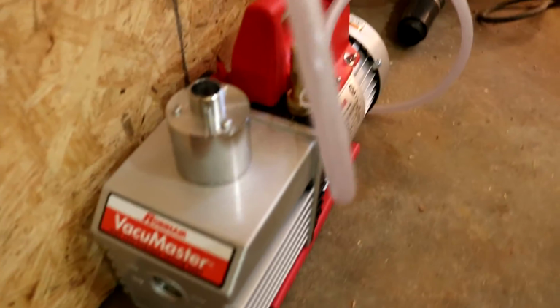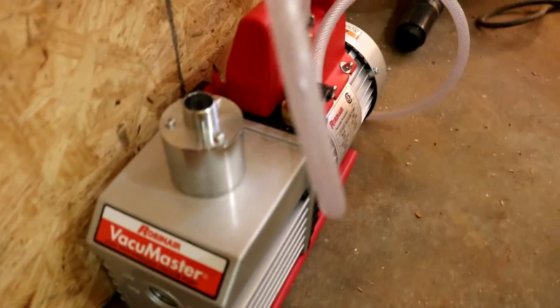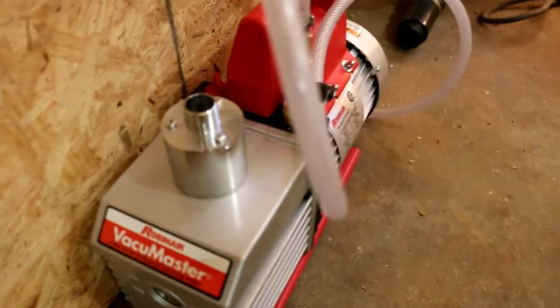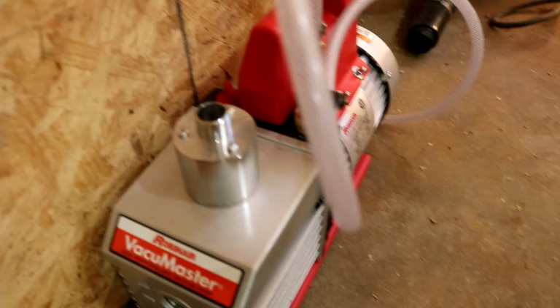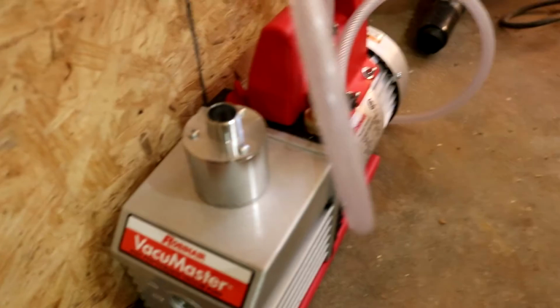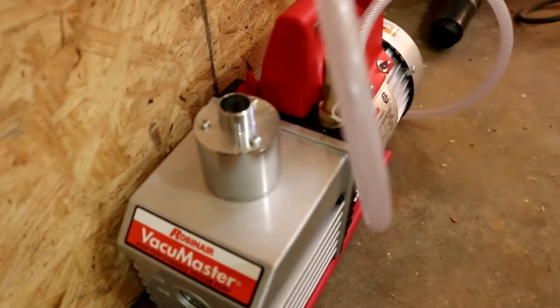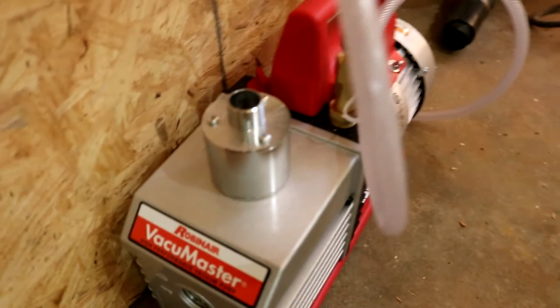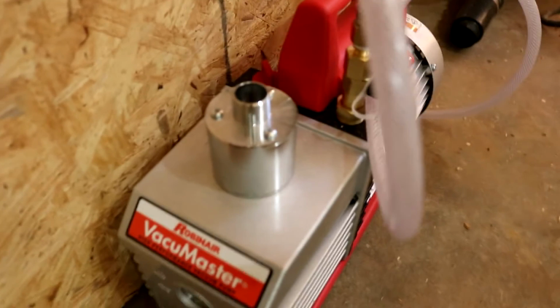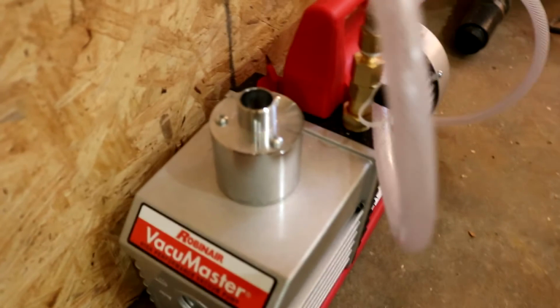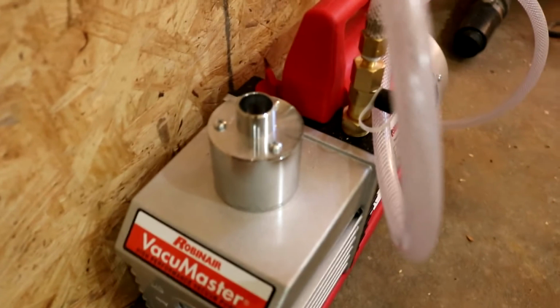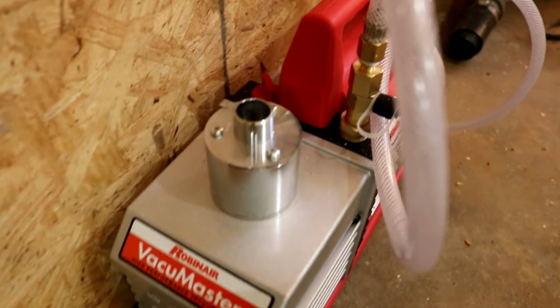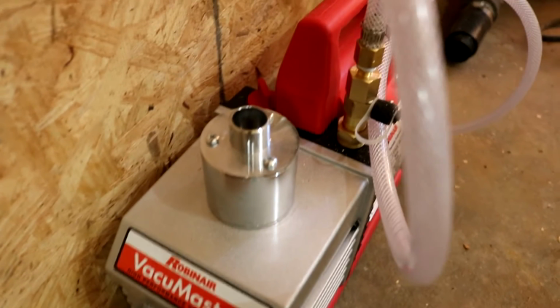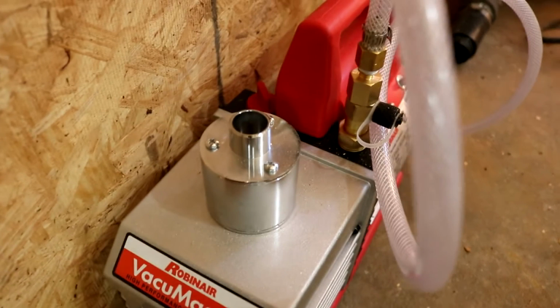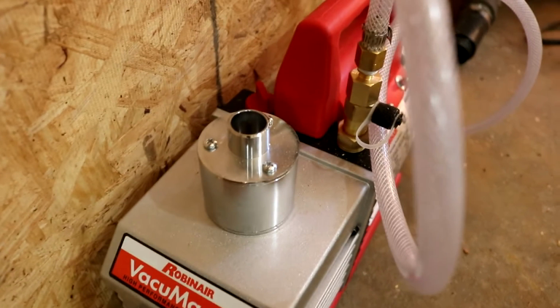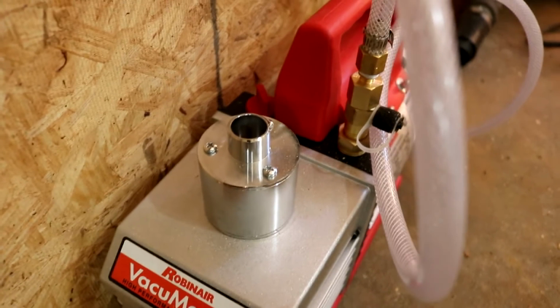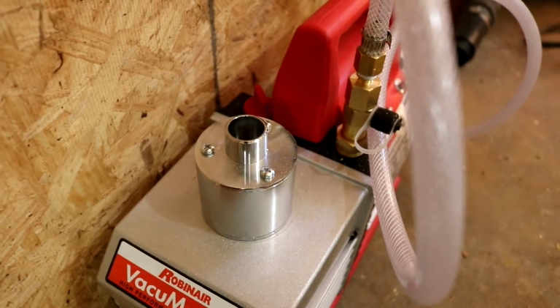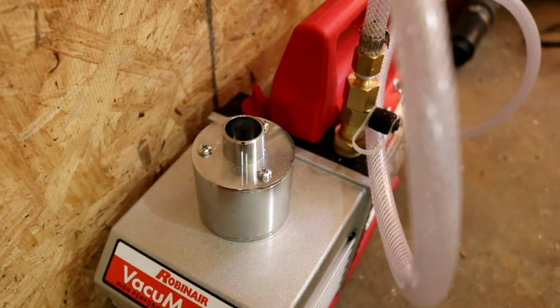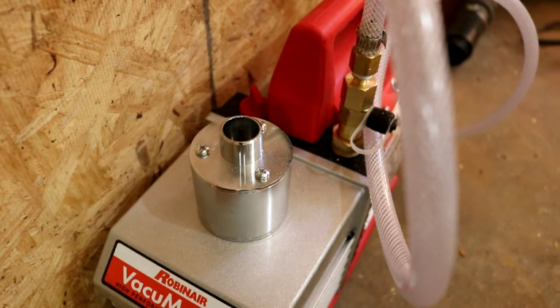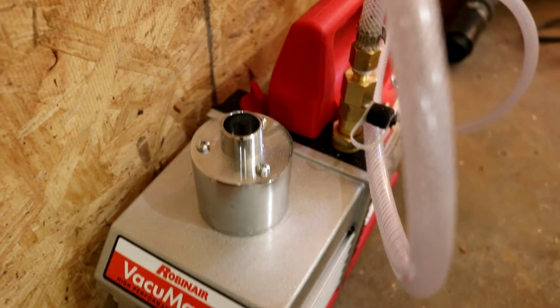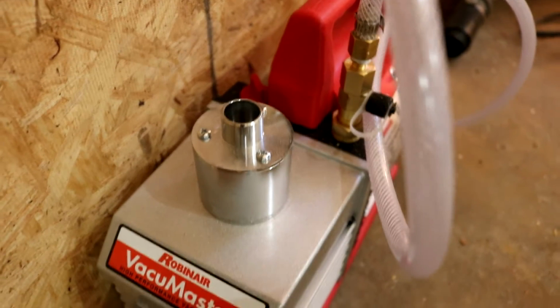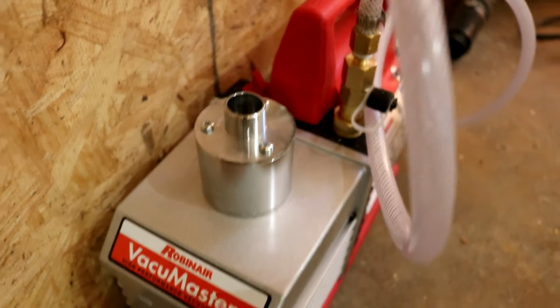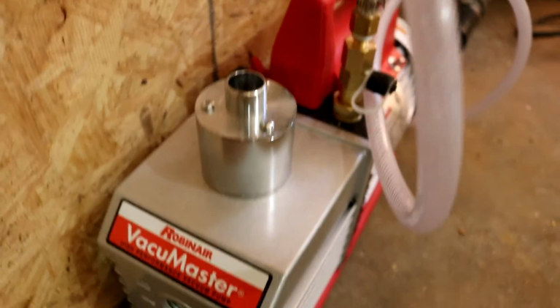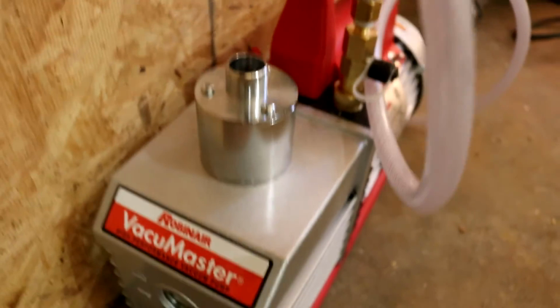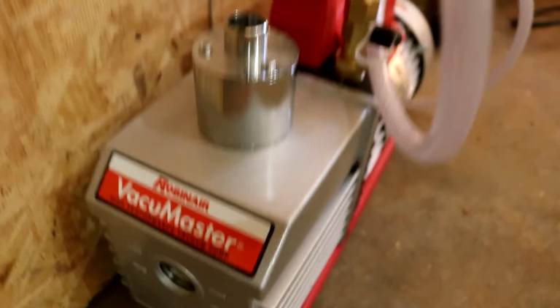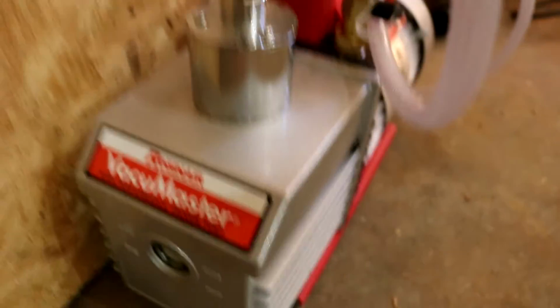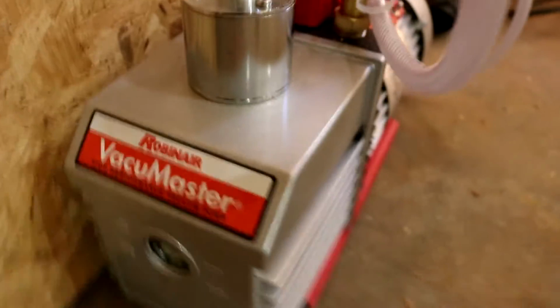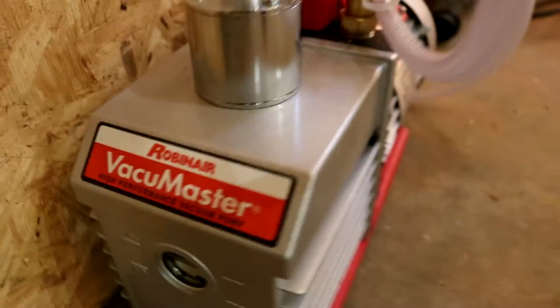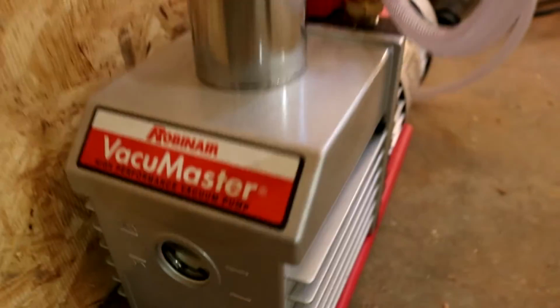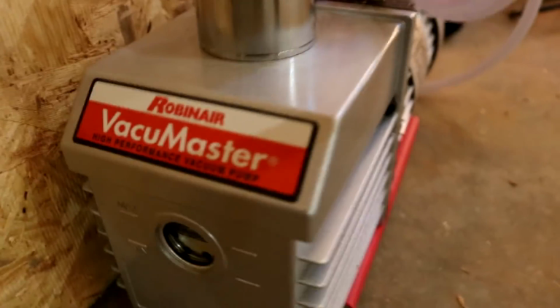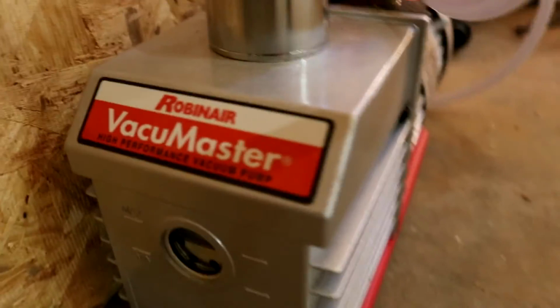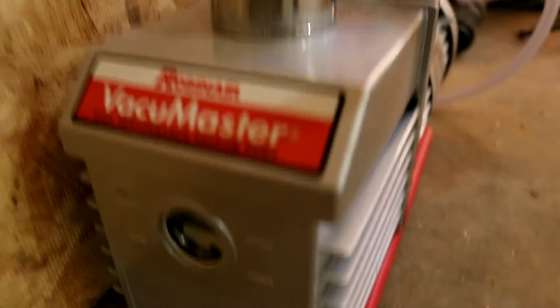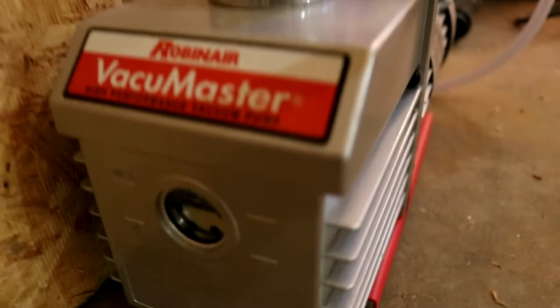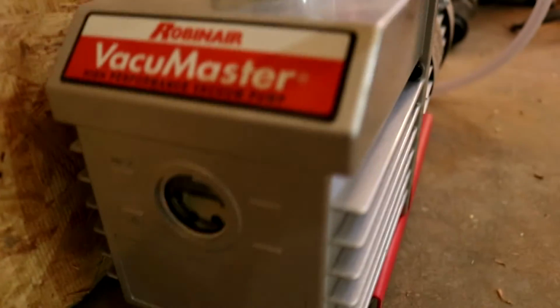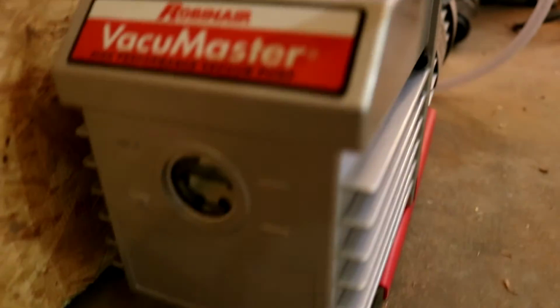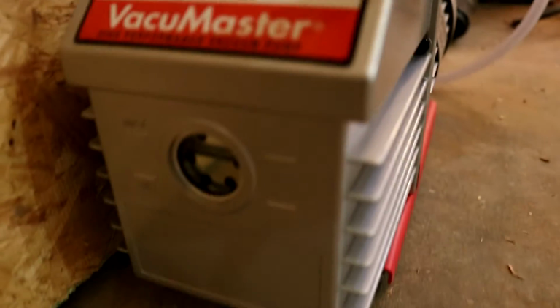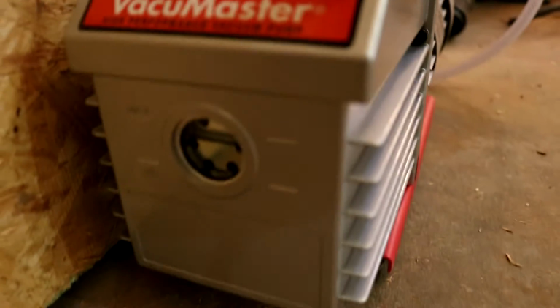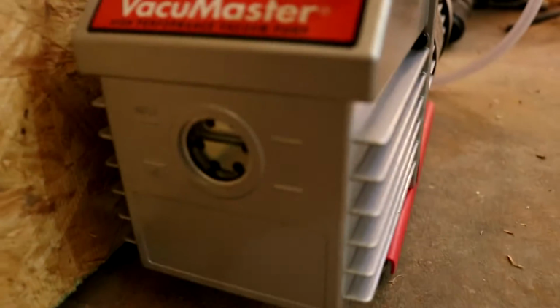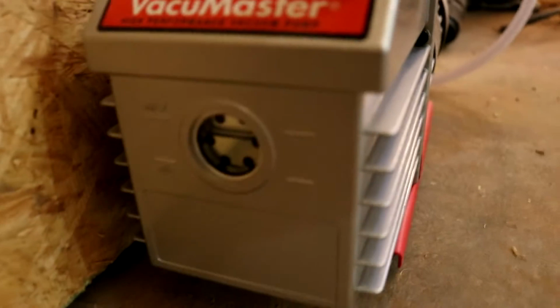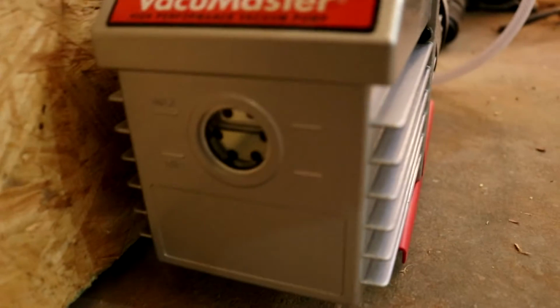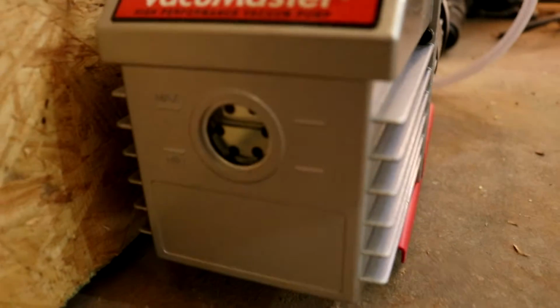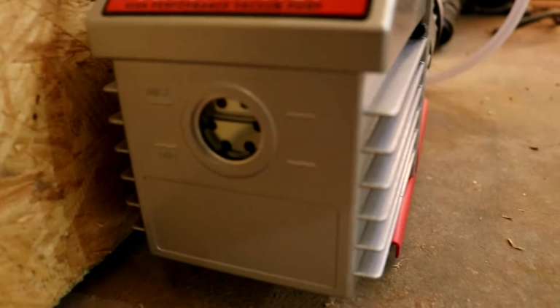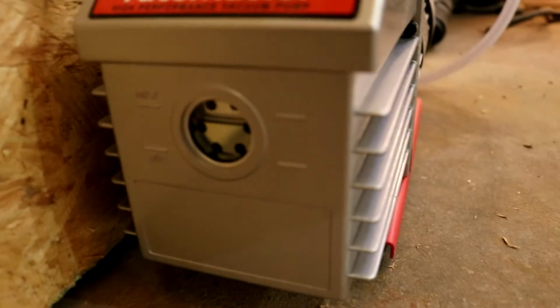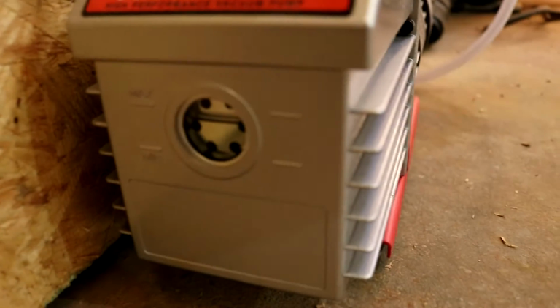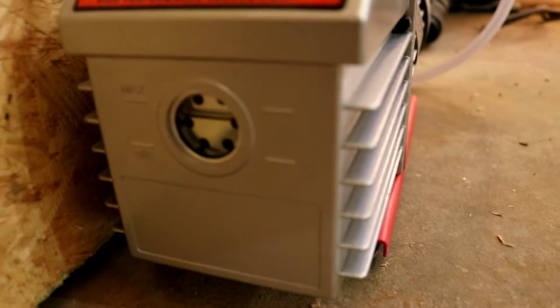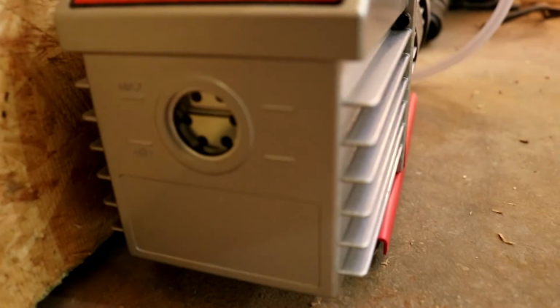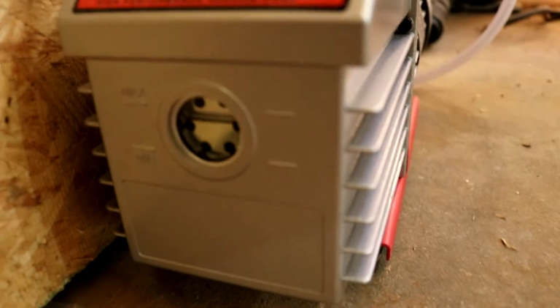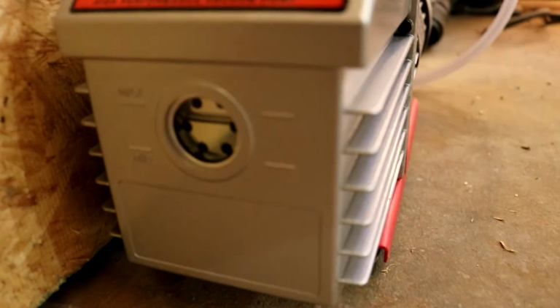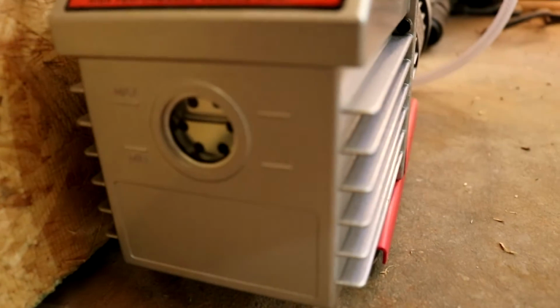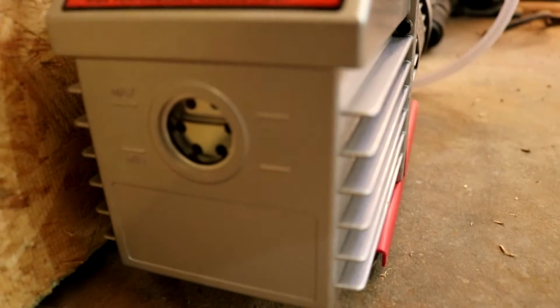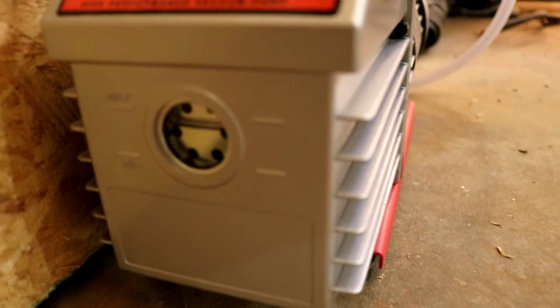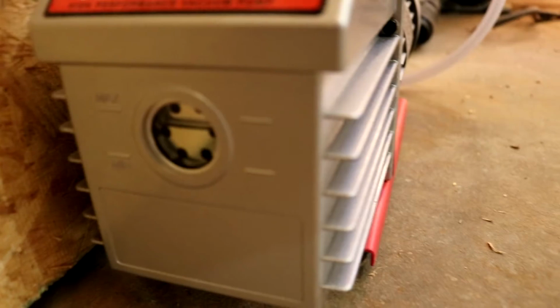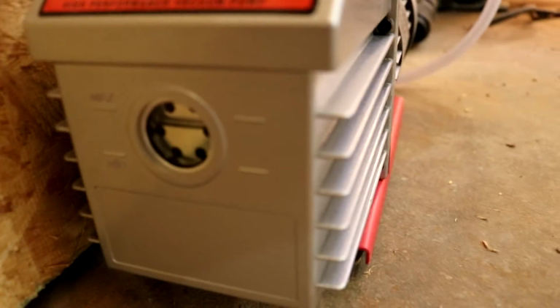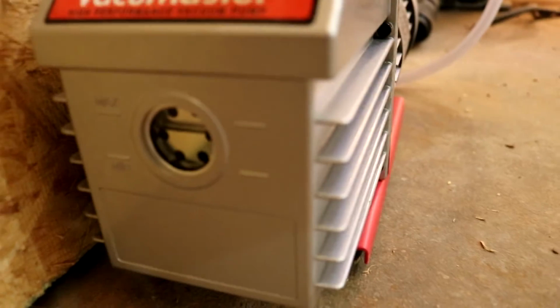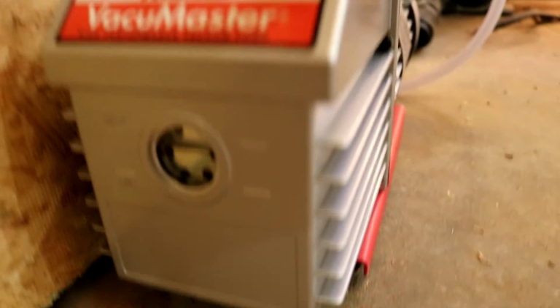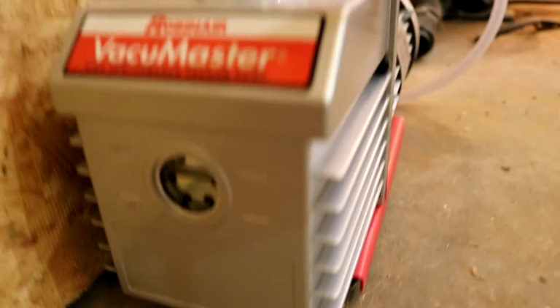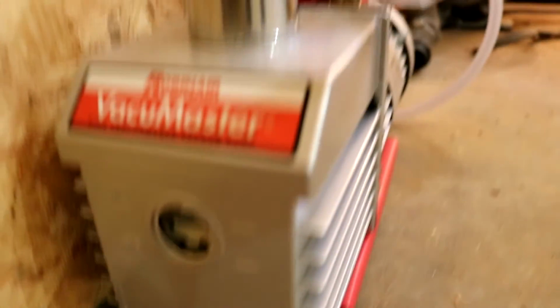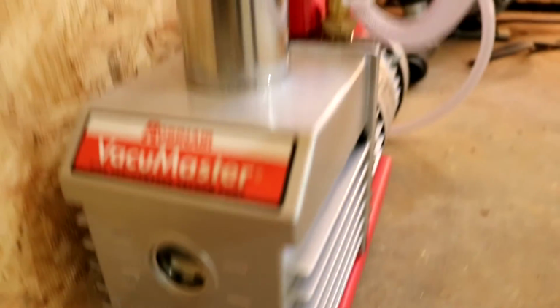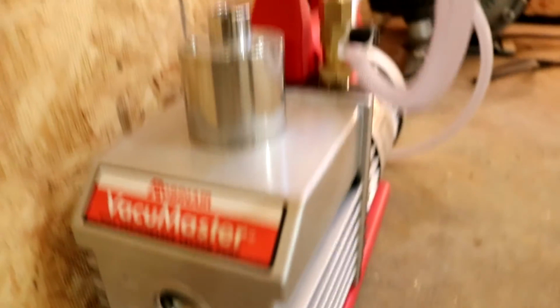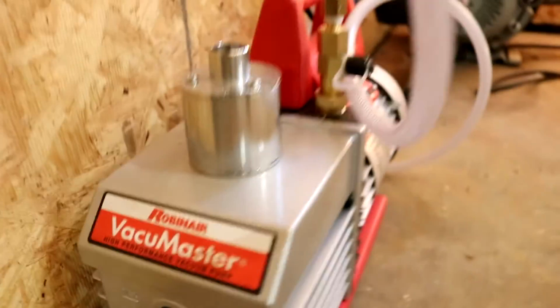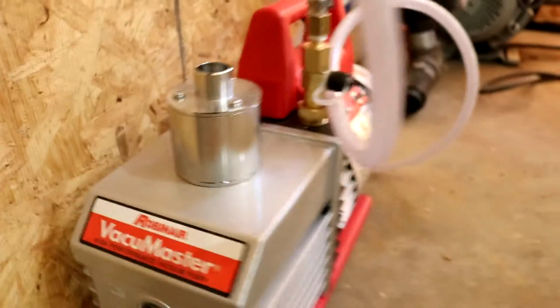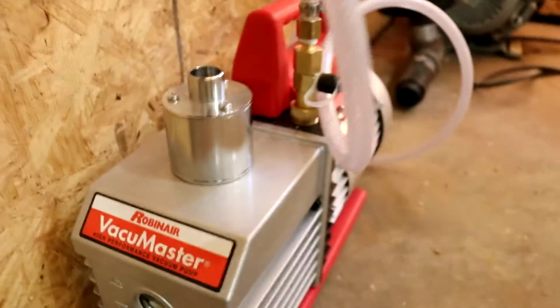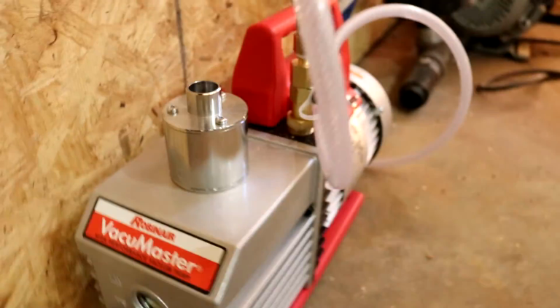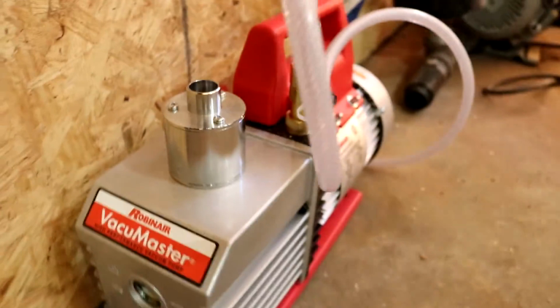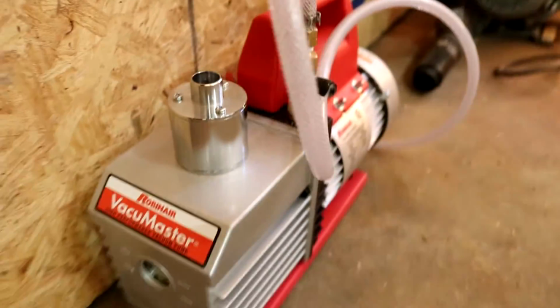This thing on top is the exhaust port, and then there's your oil level reading on the side.